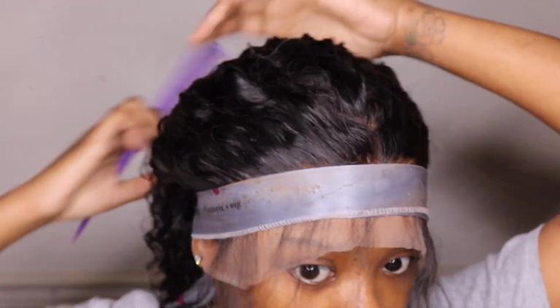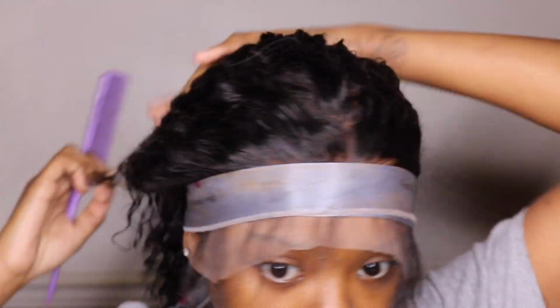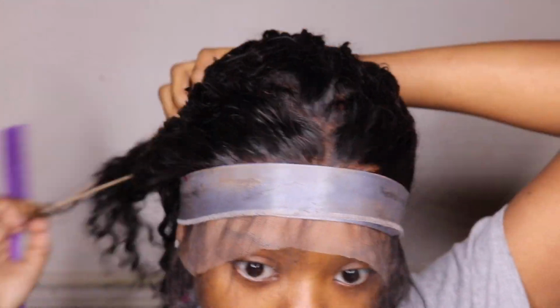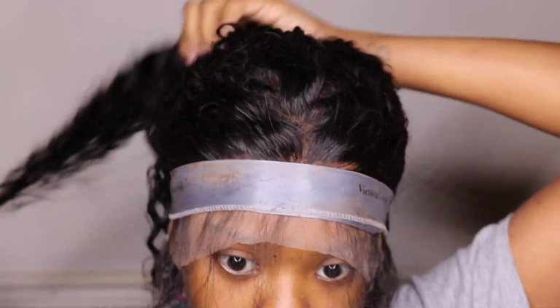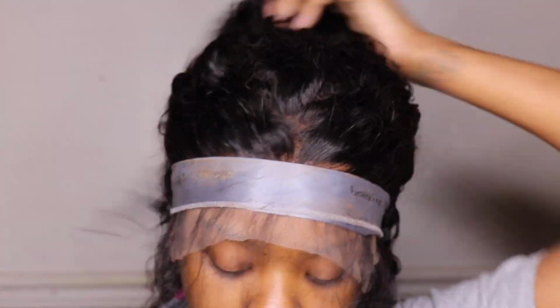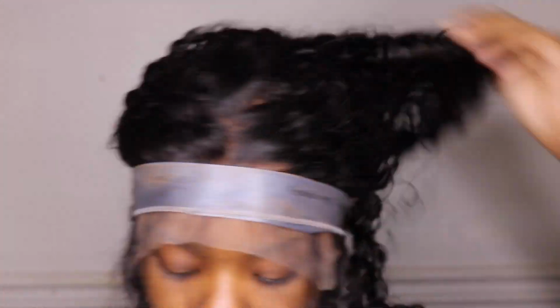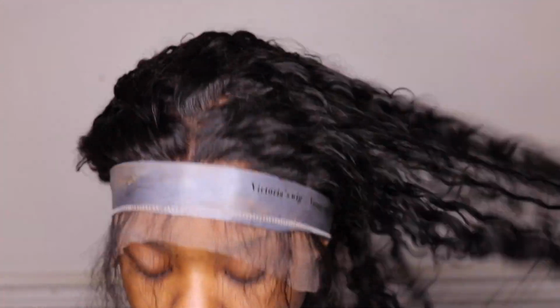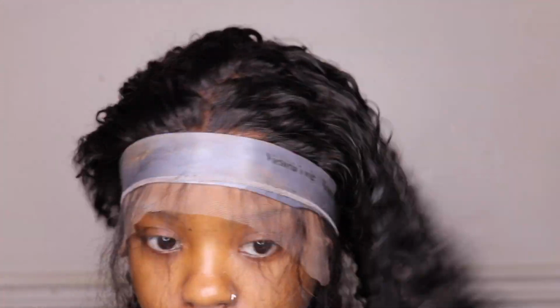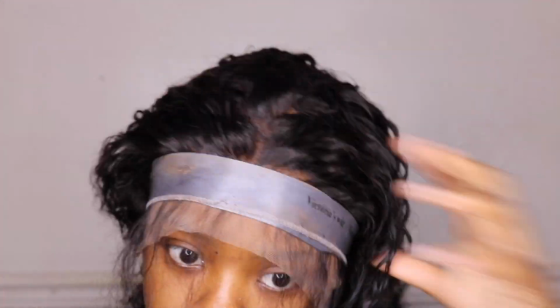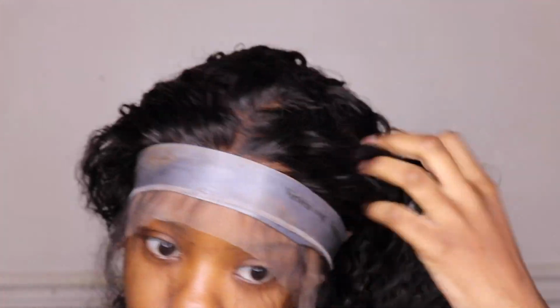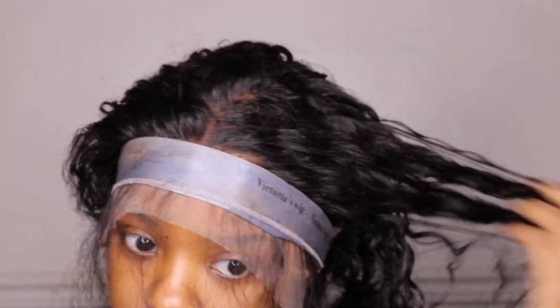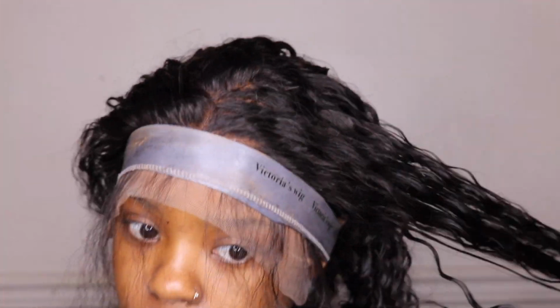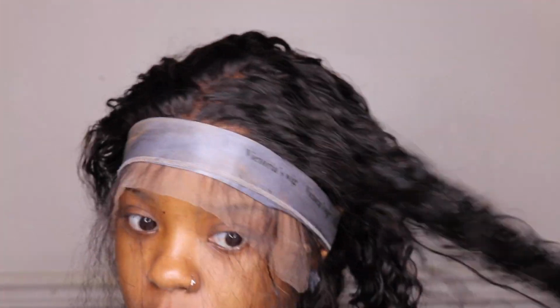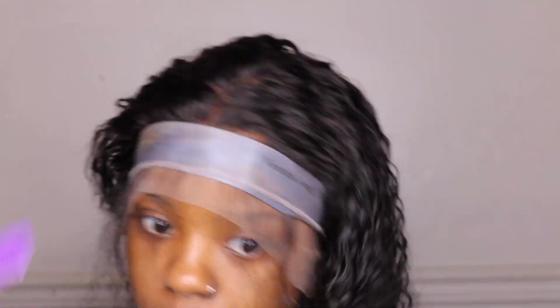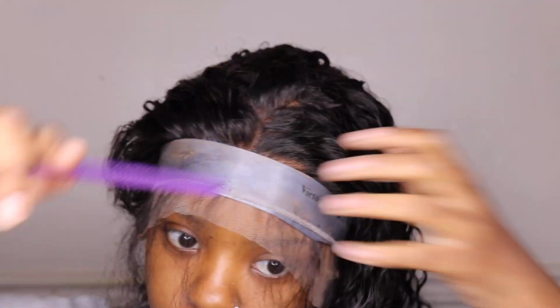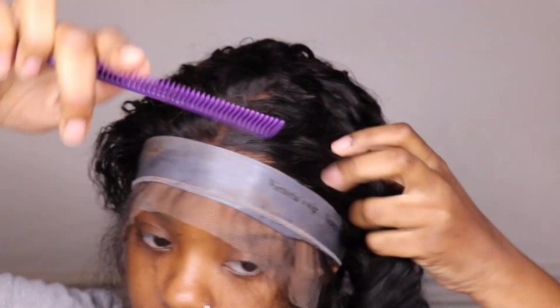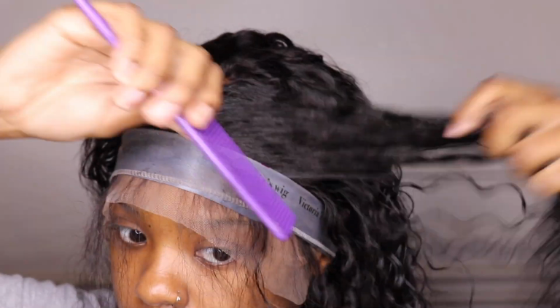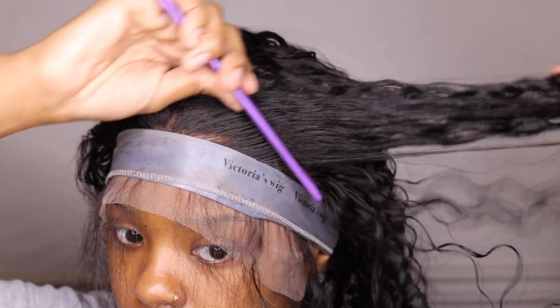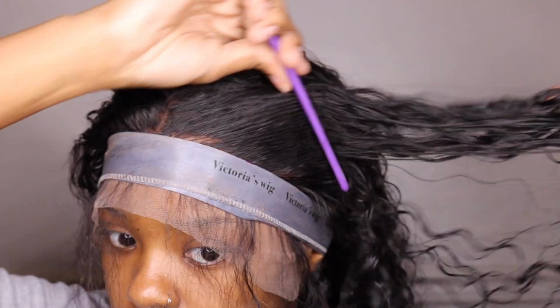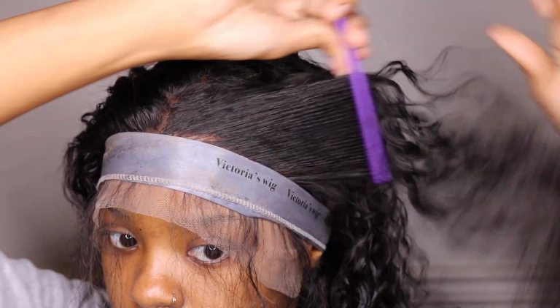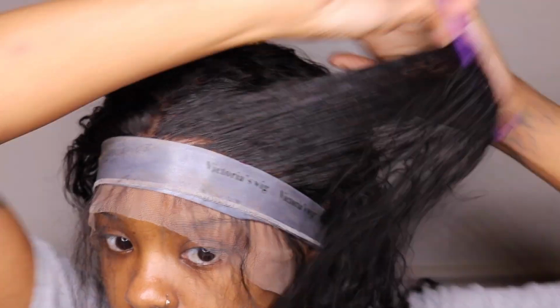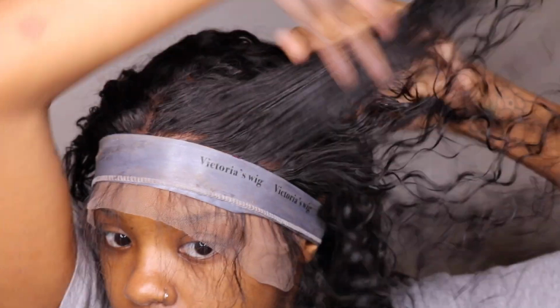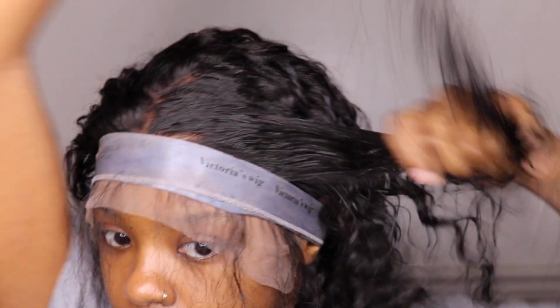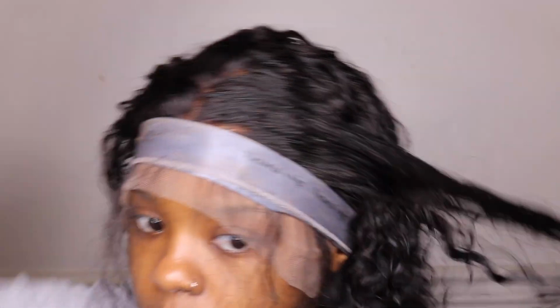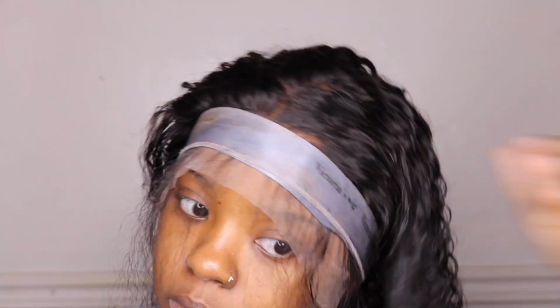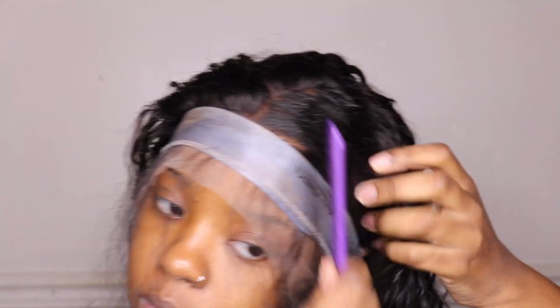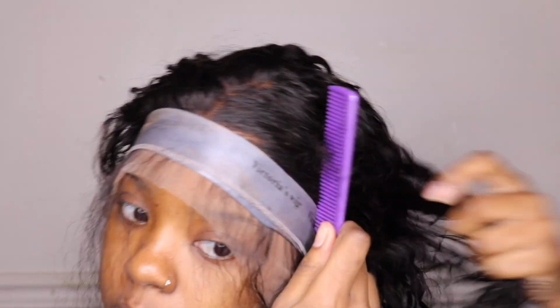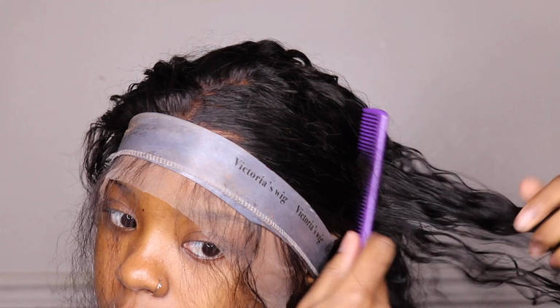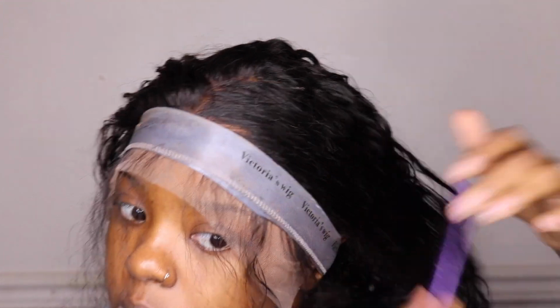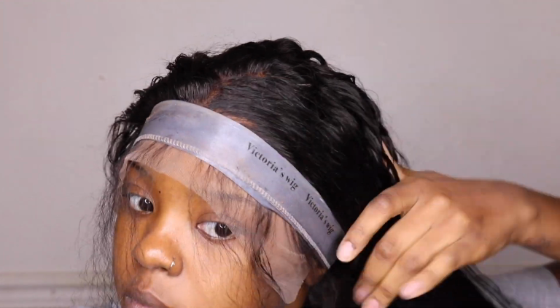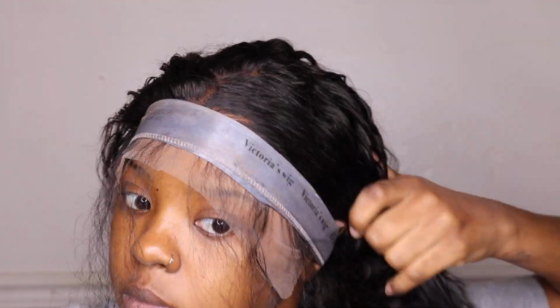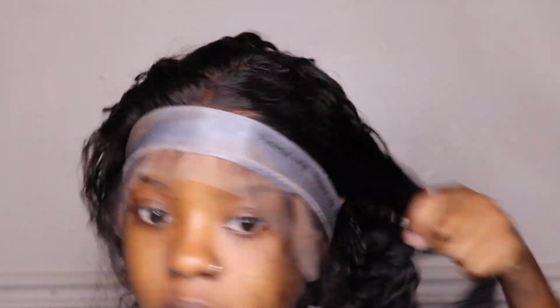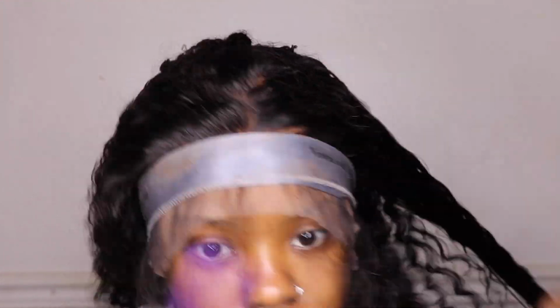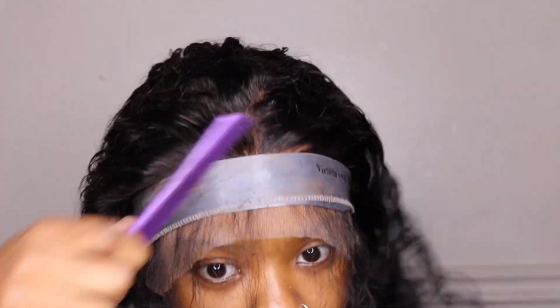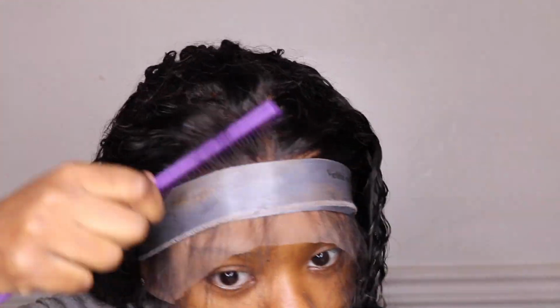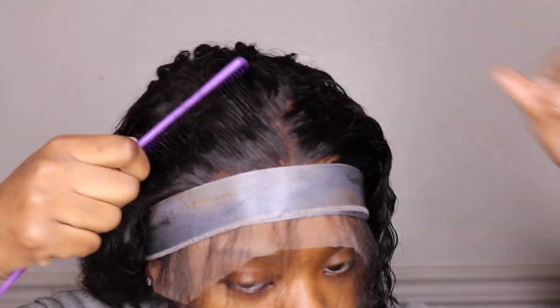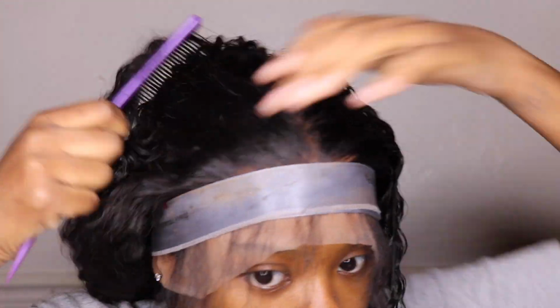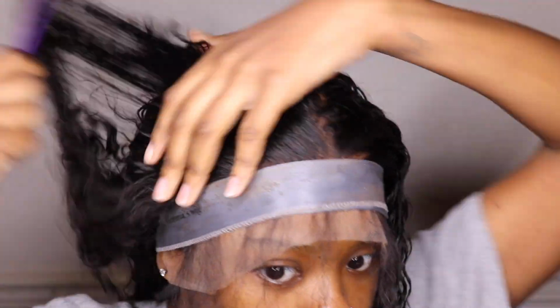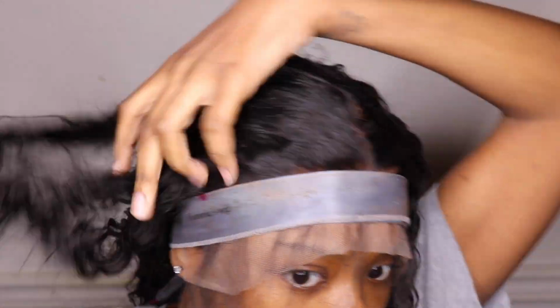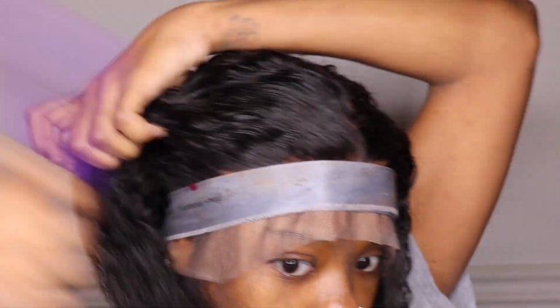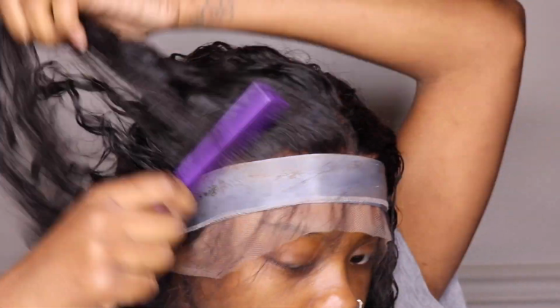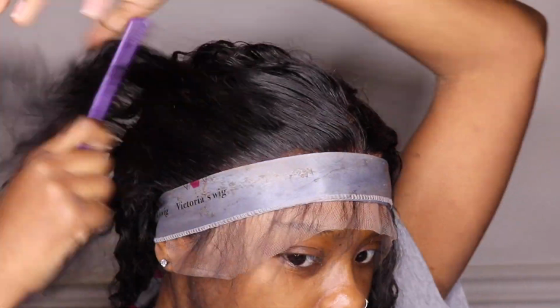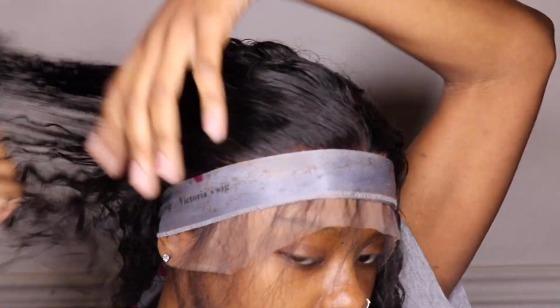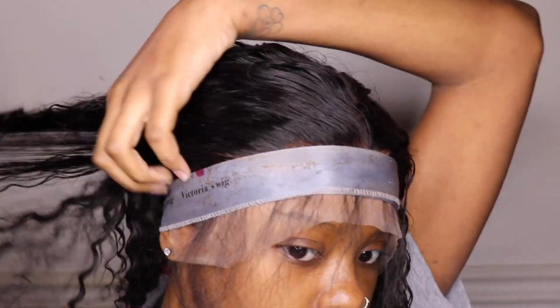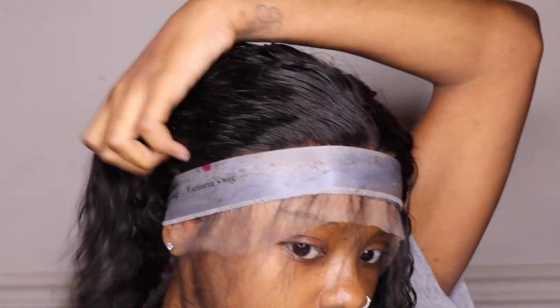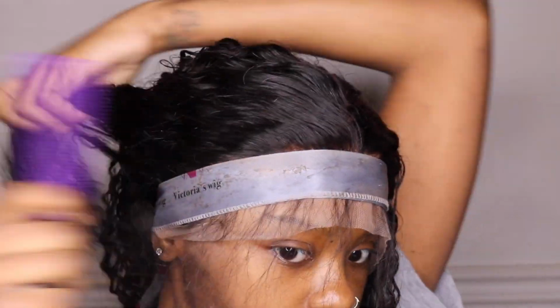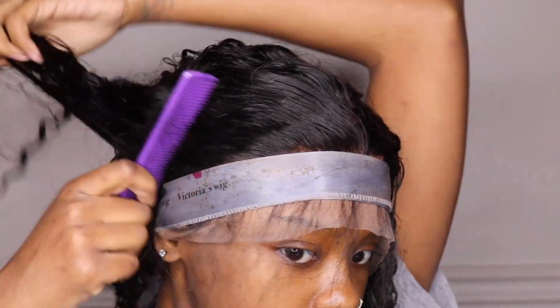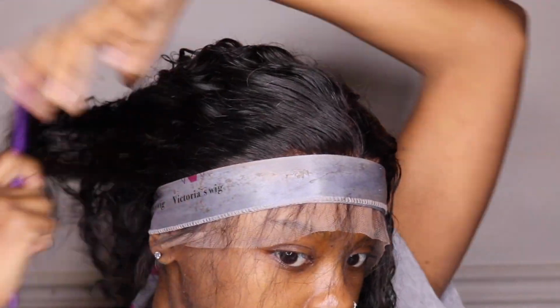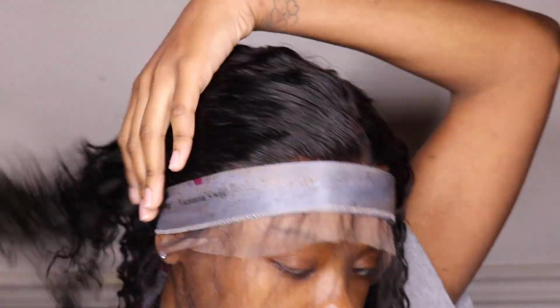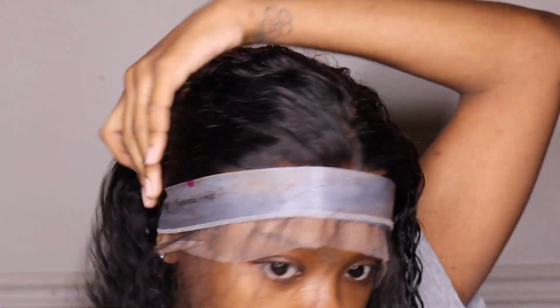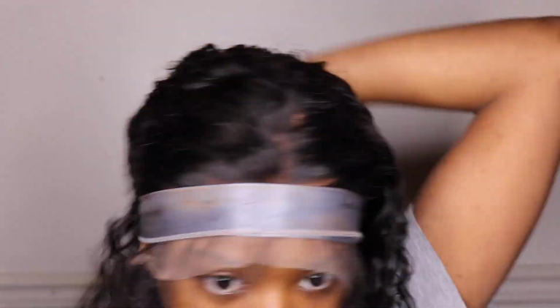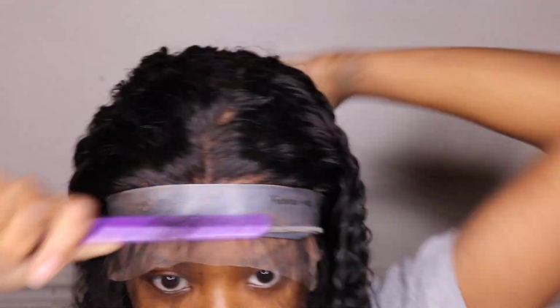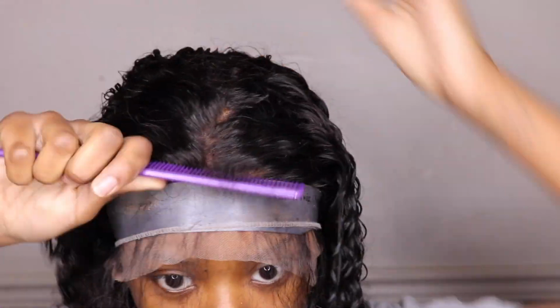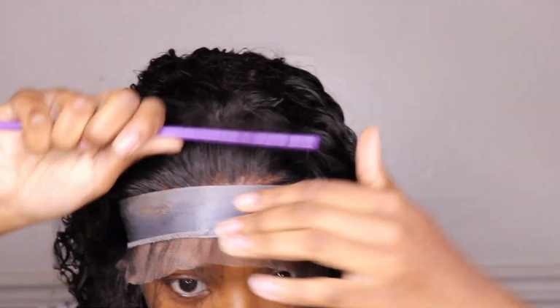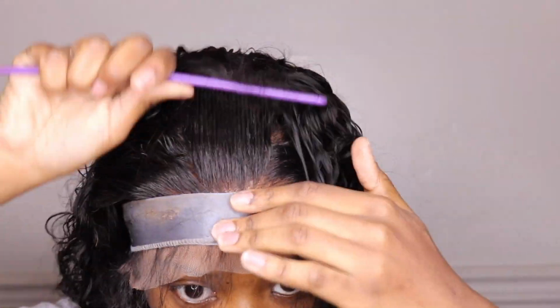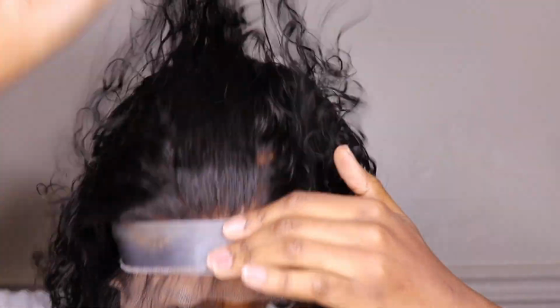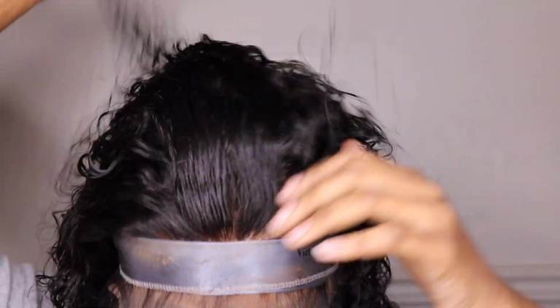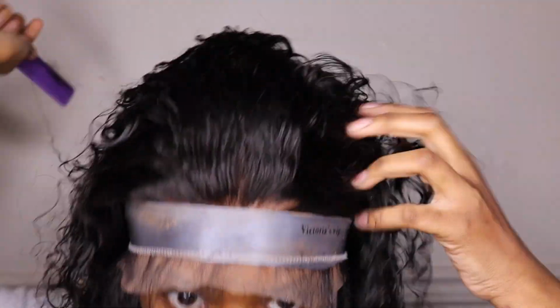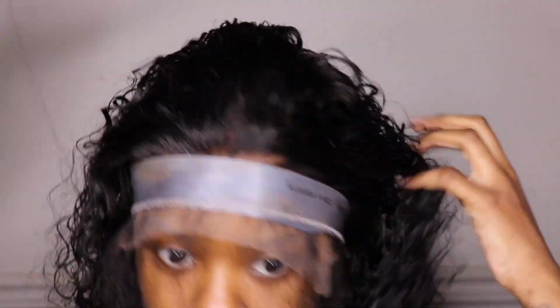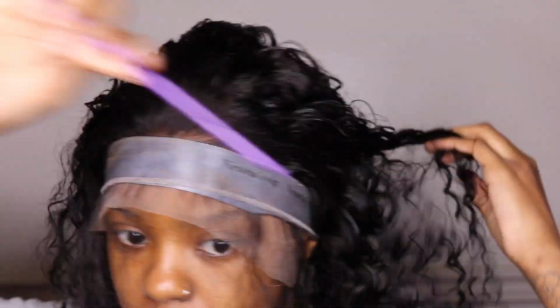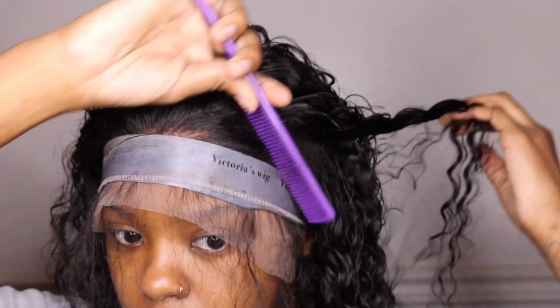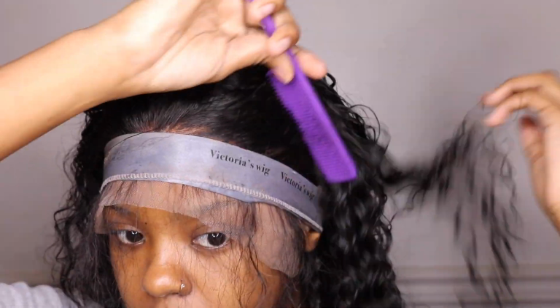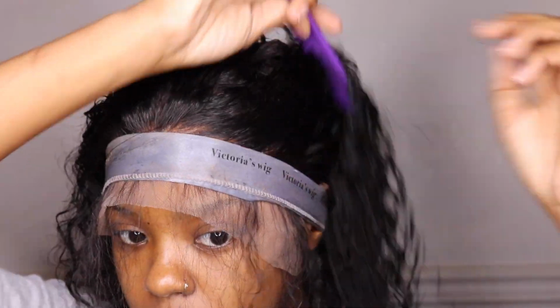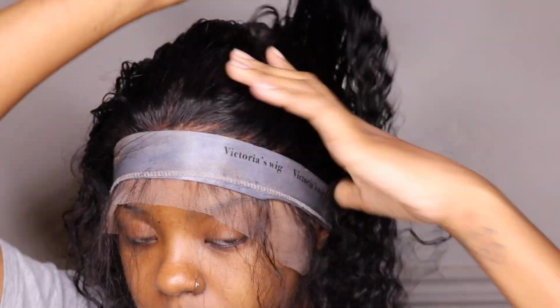I'm going to go in and detangle my hair a little bit and then I'm going to pull it back into a ponytail so I can cut off my lace.